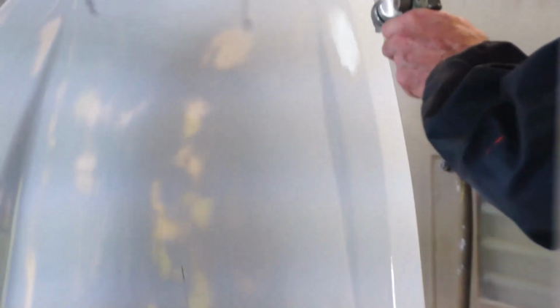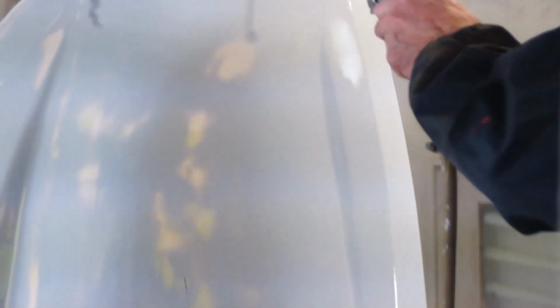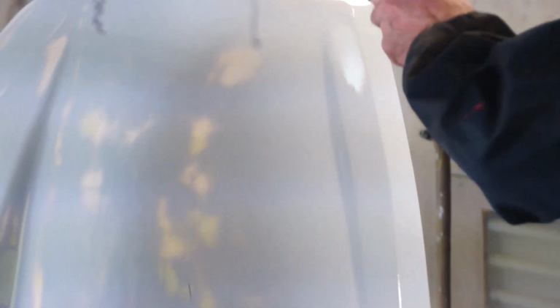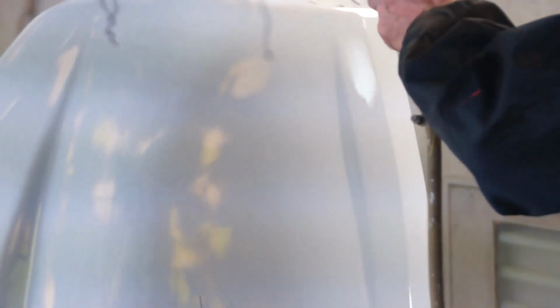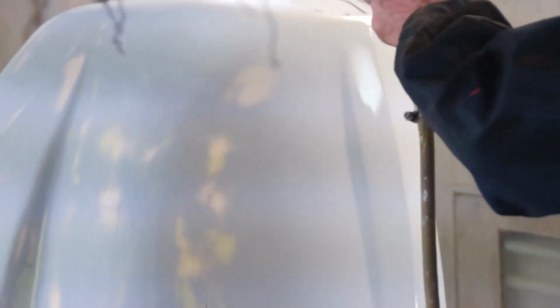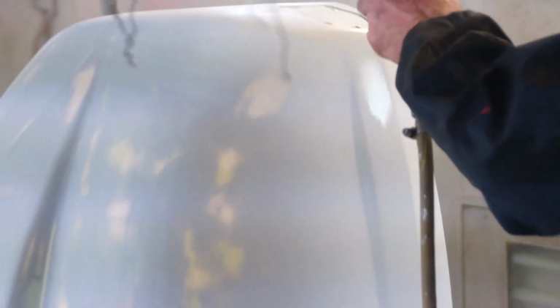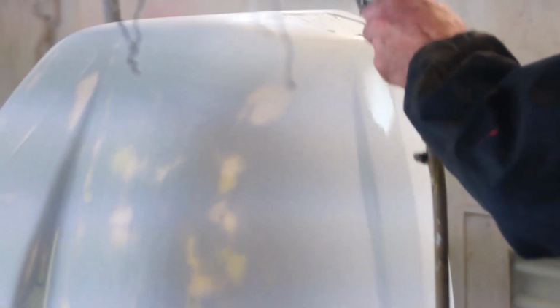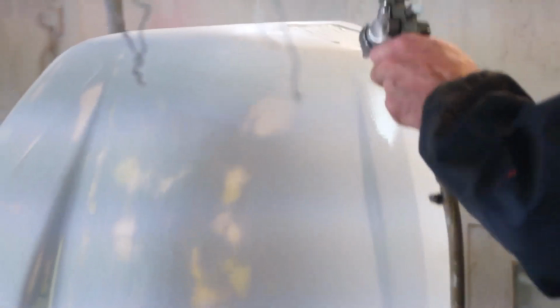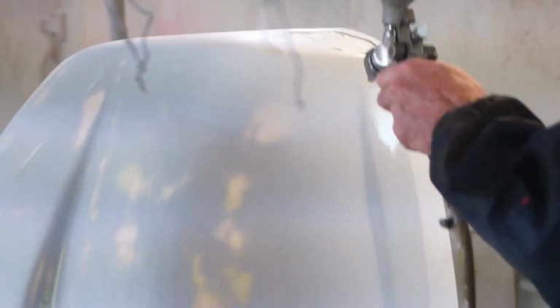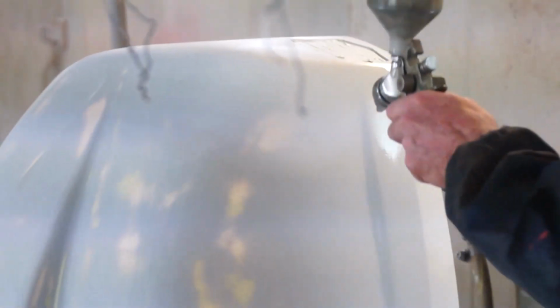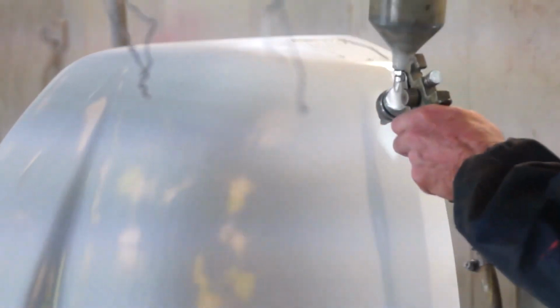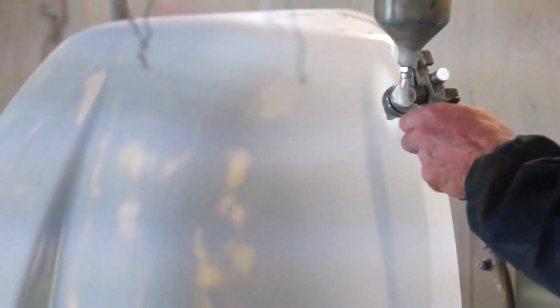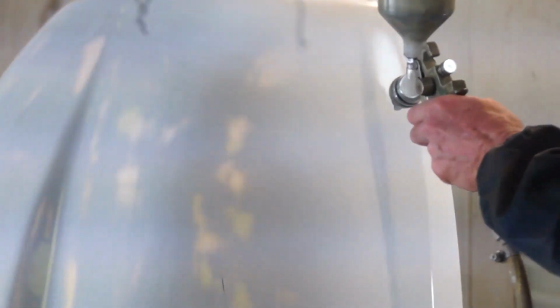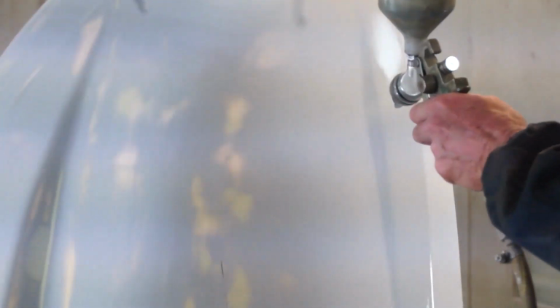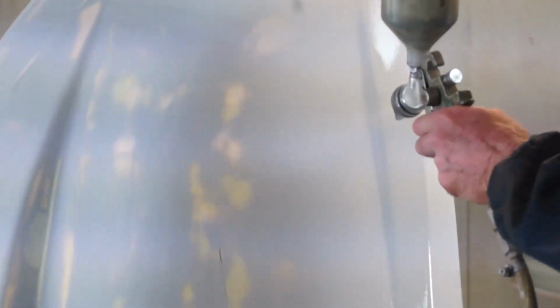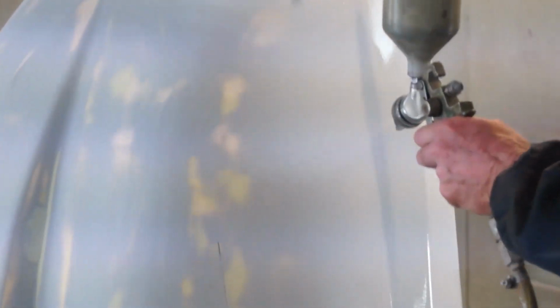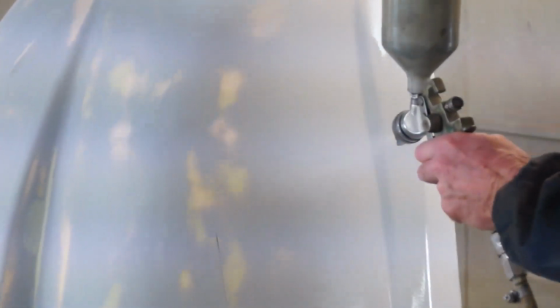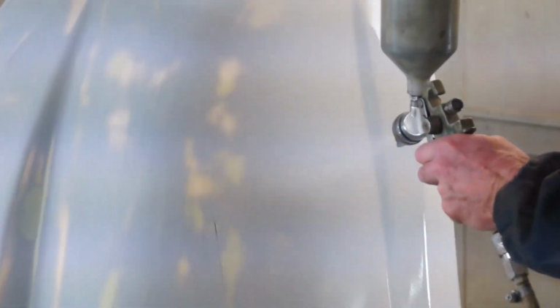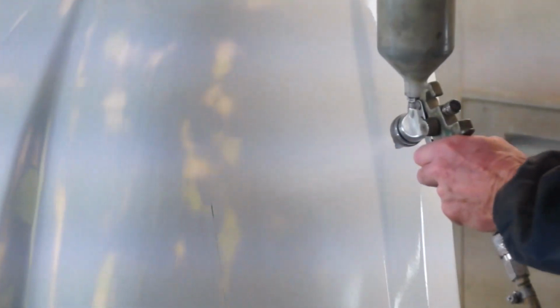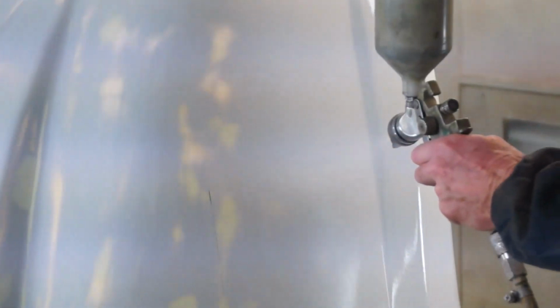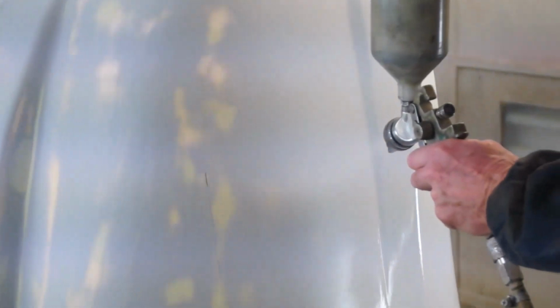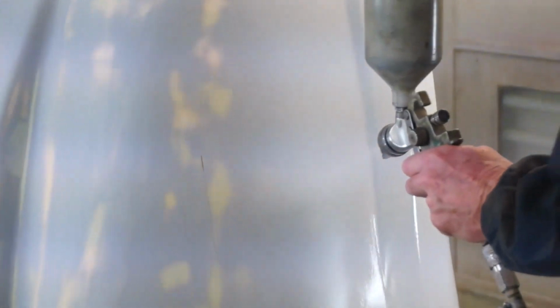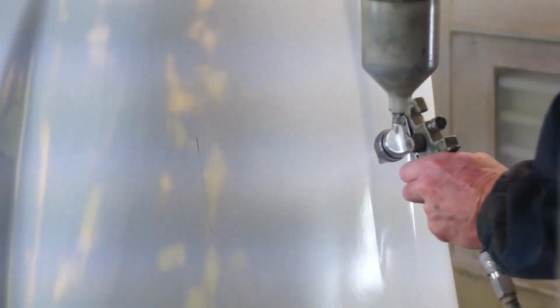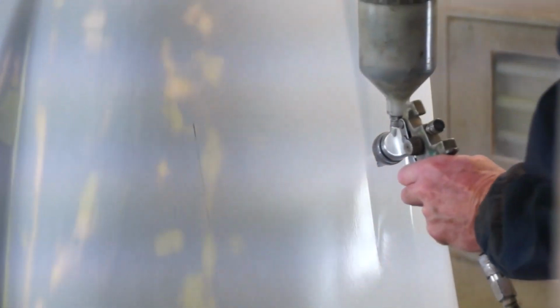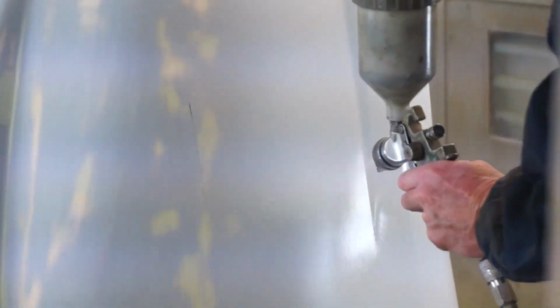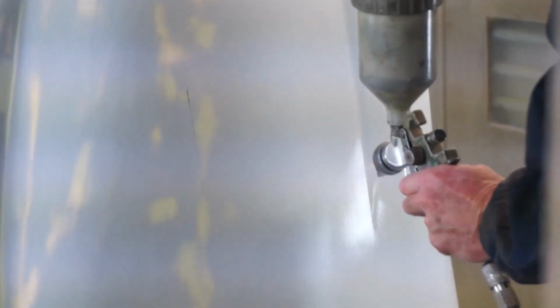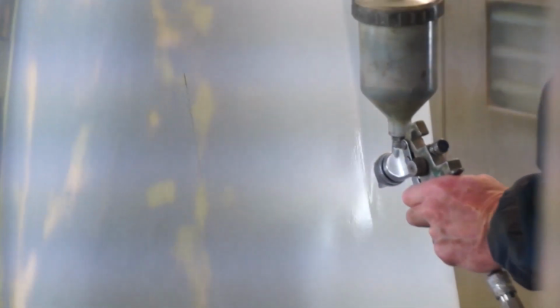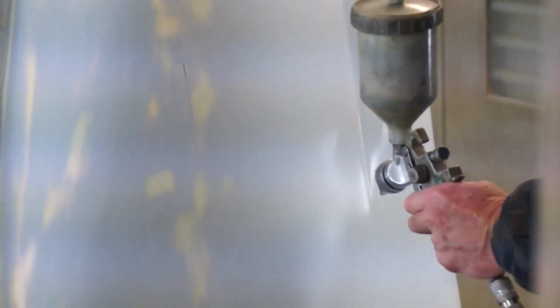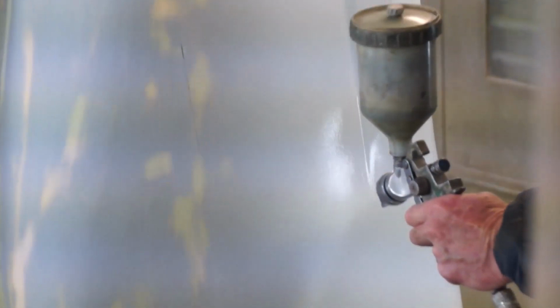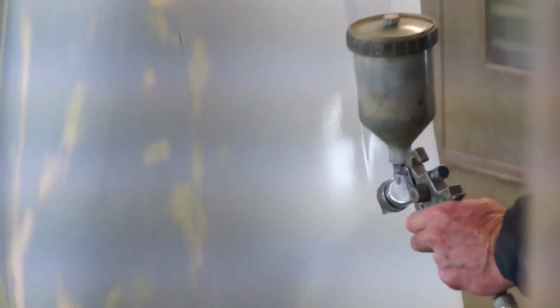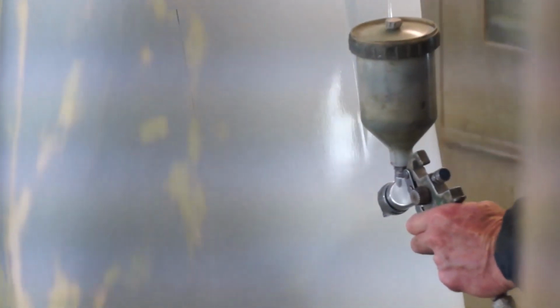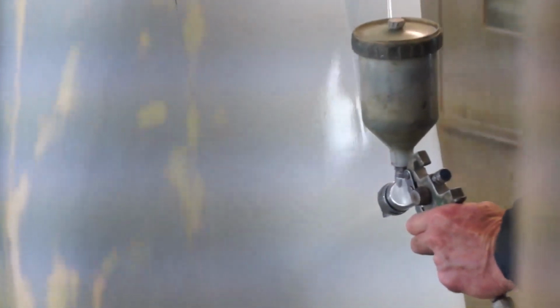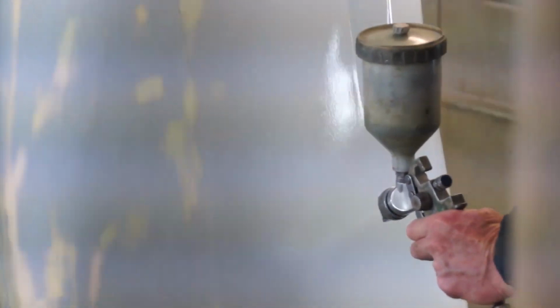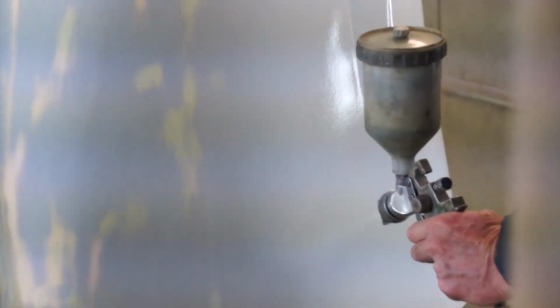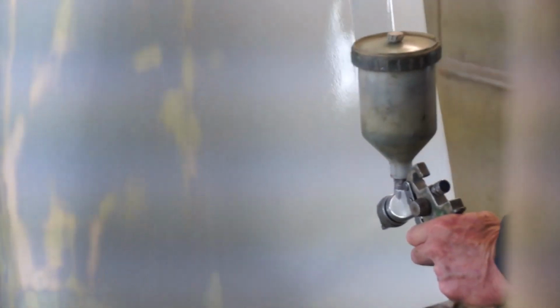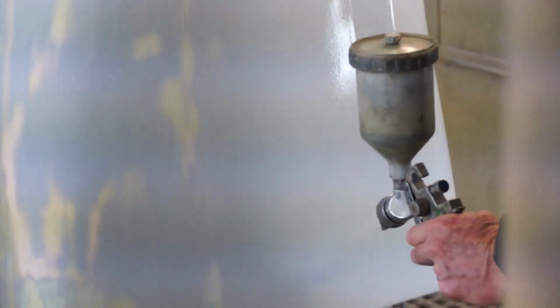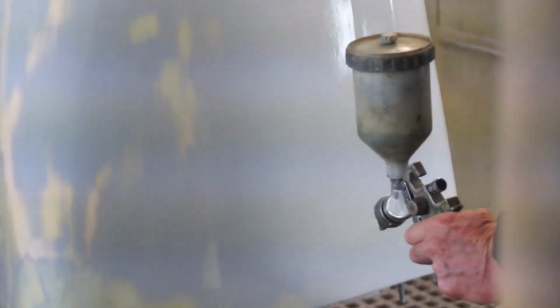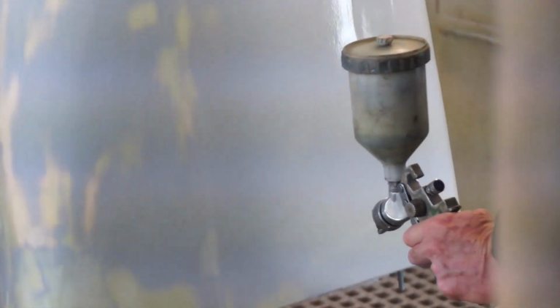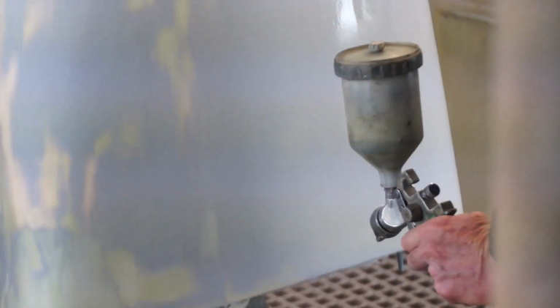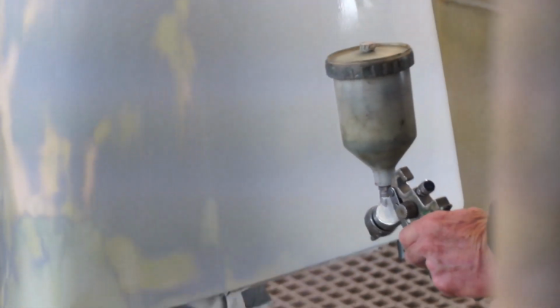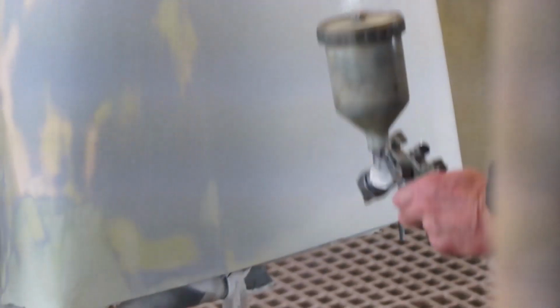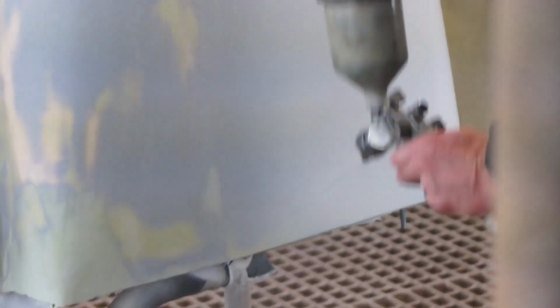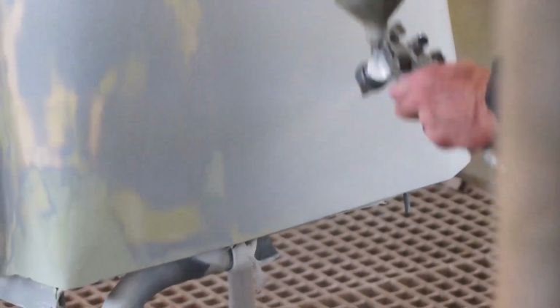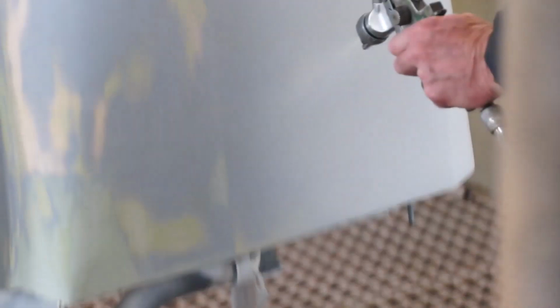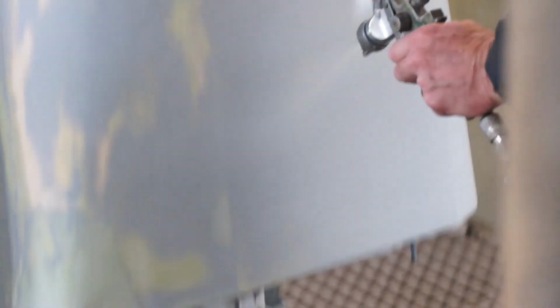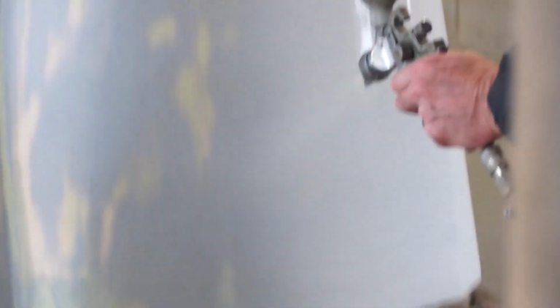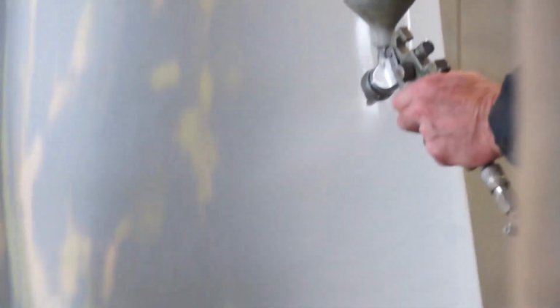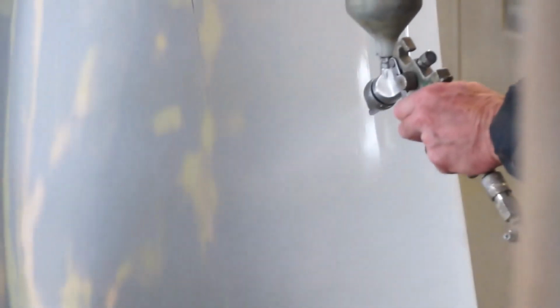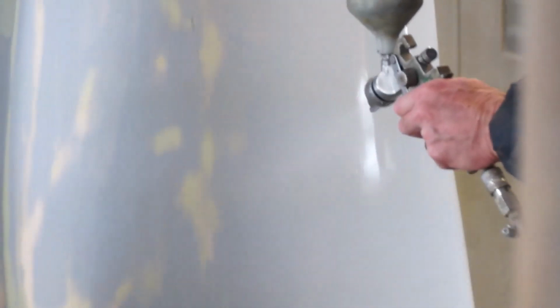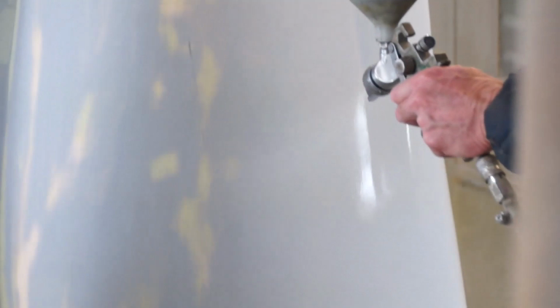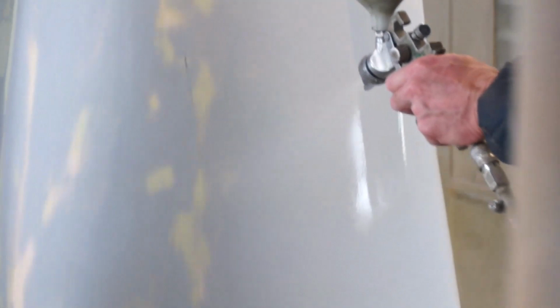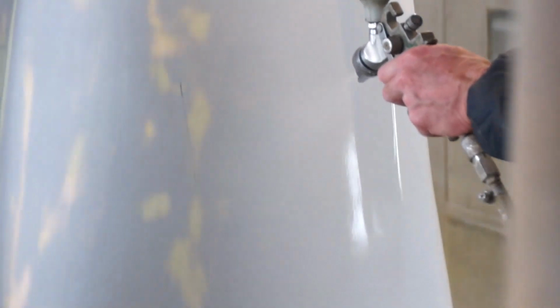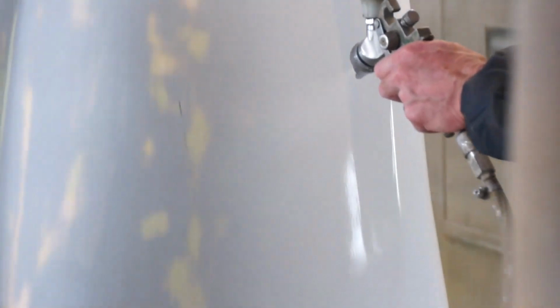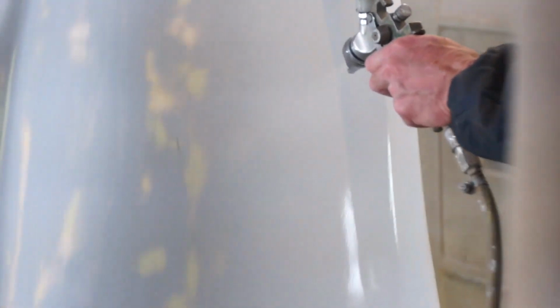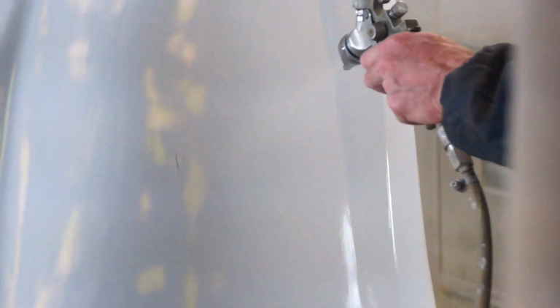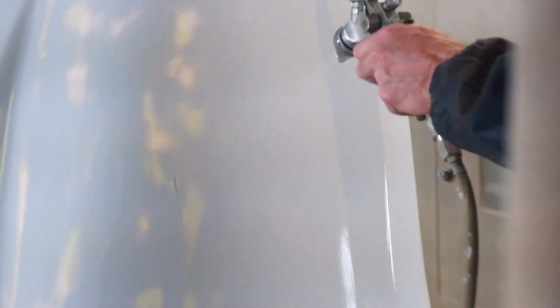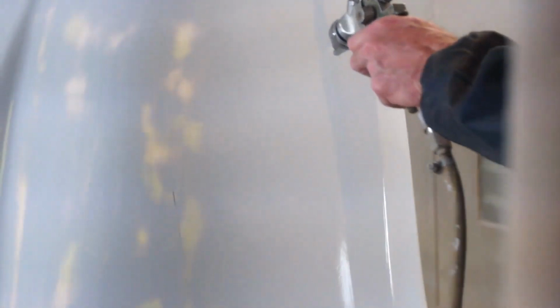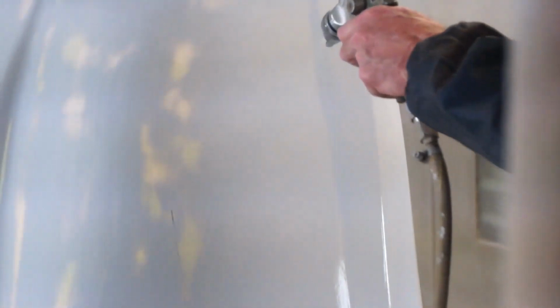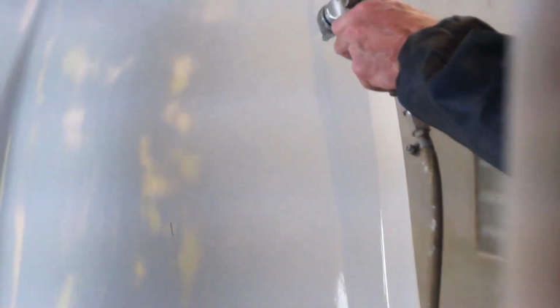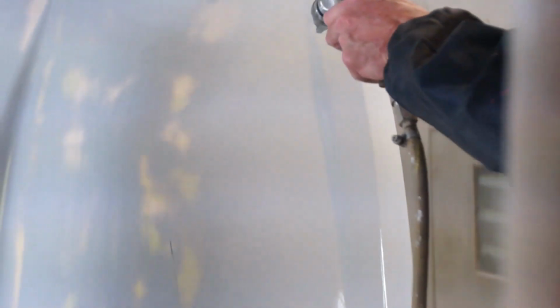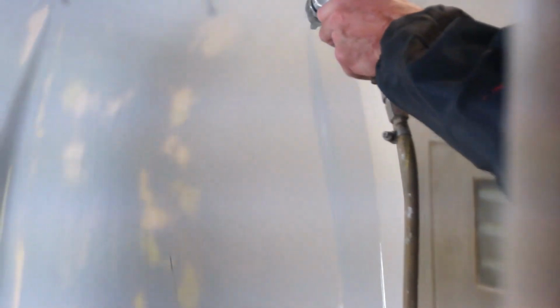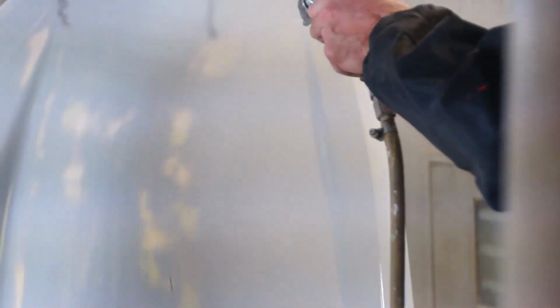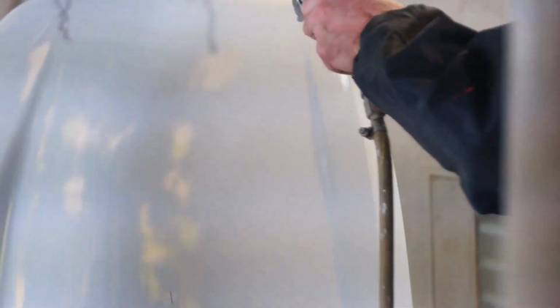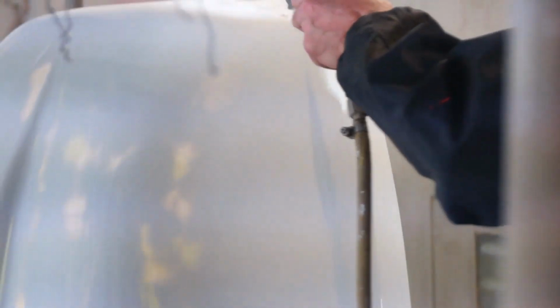At this point, our cowling plug was as smooth as glass, so we hit it with a few layers of primer and began the moulding process.